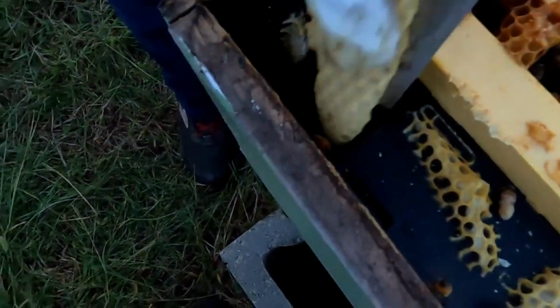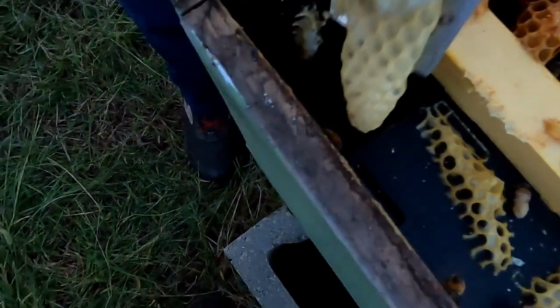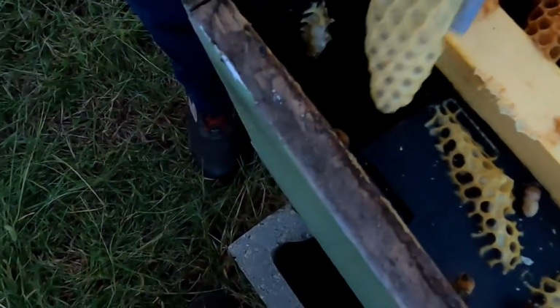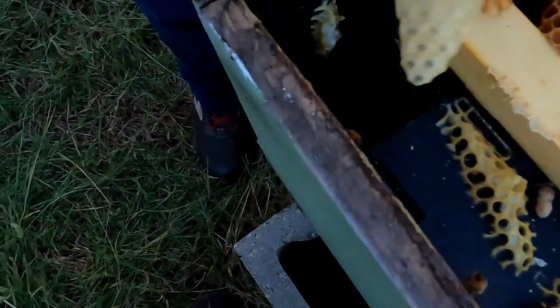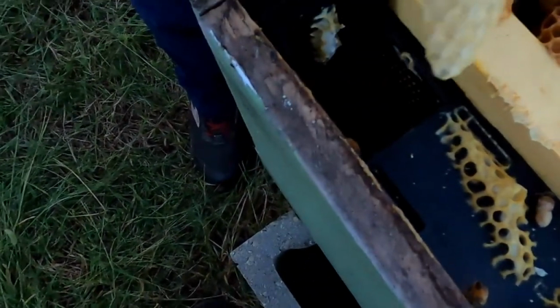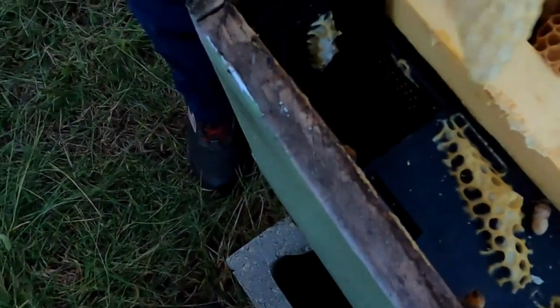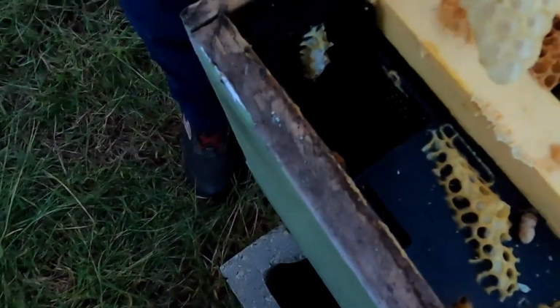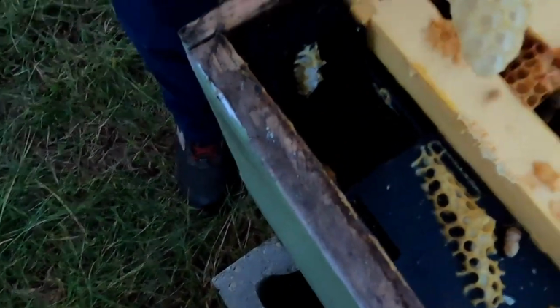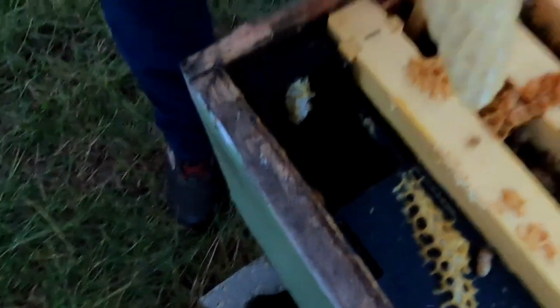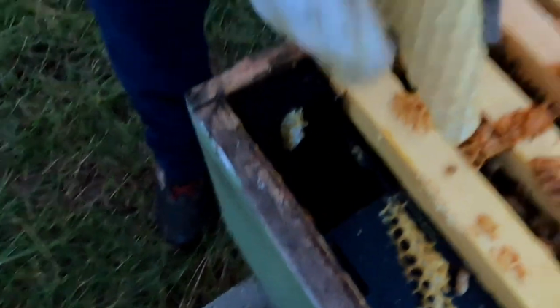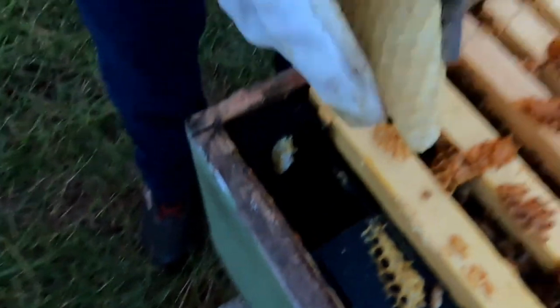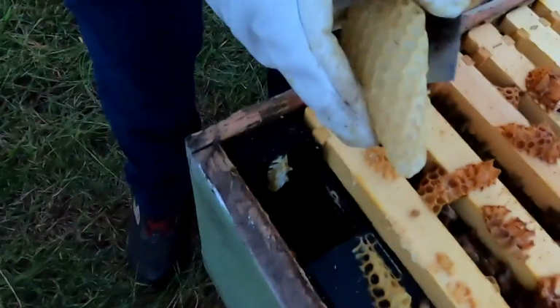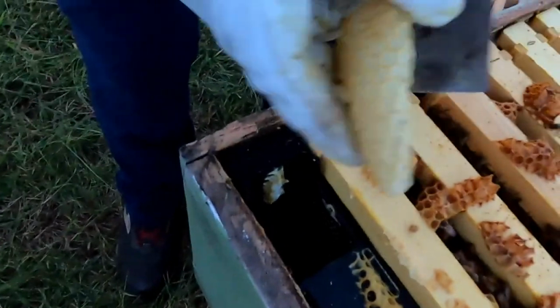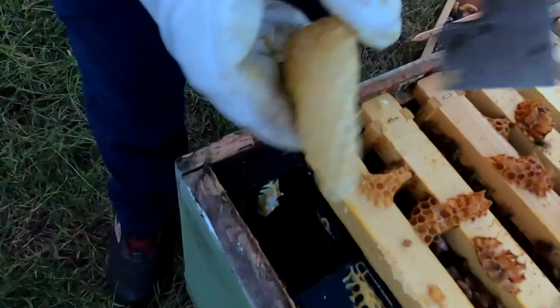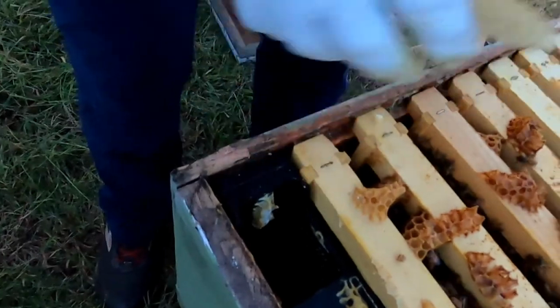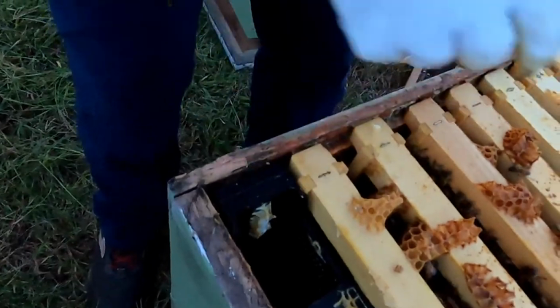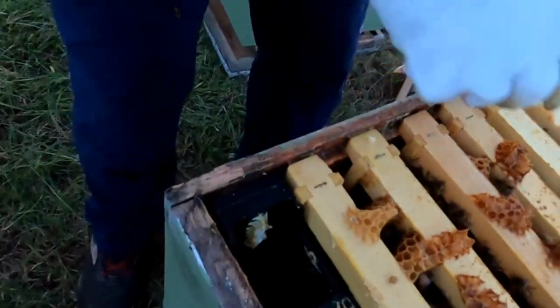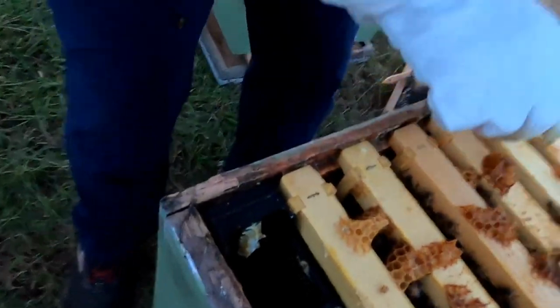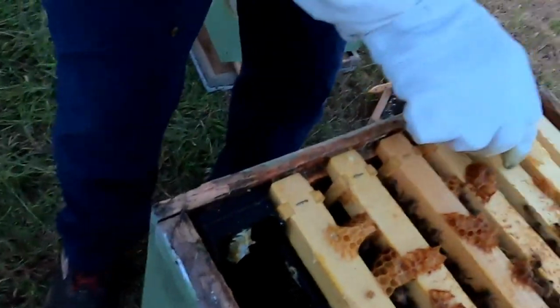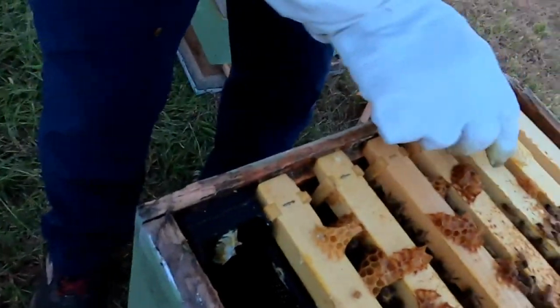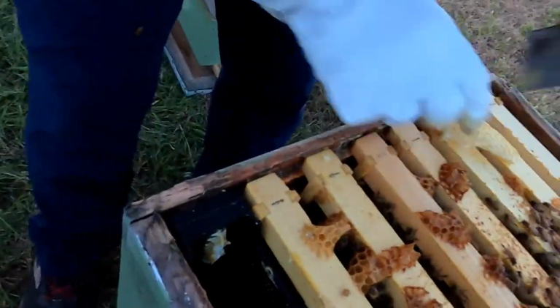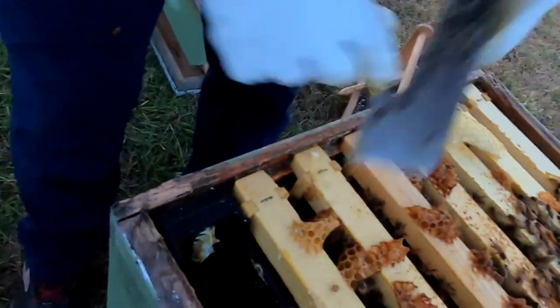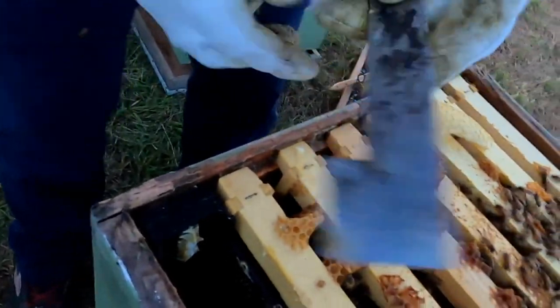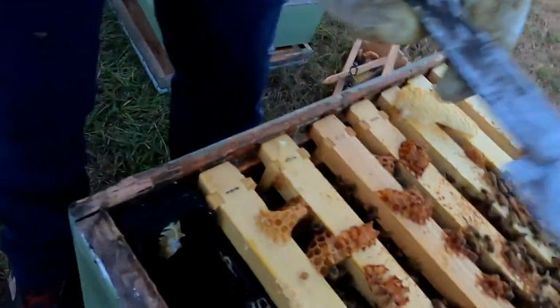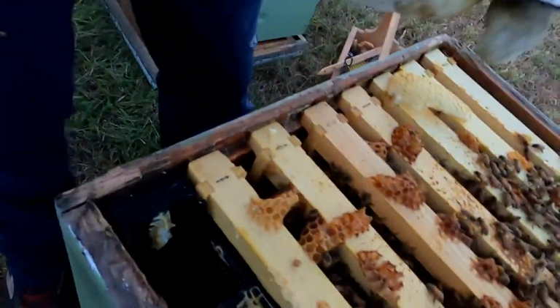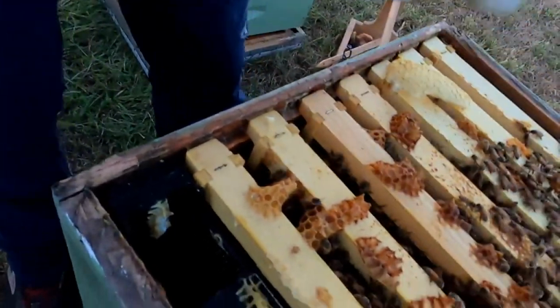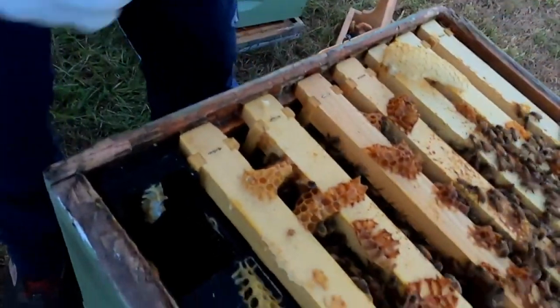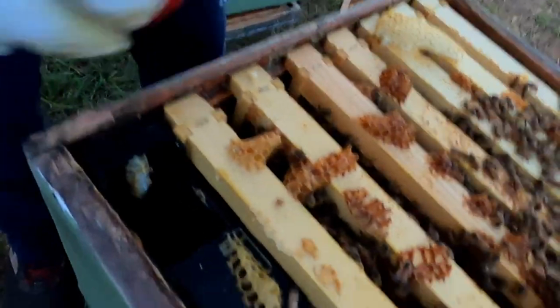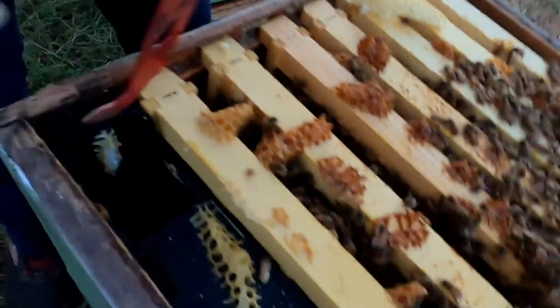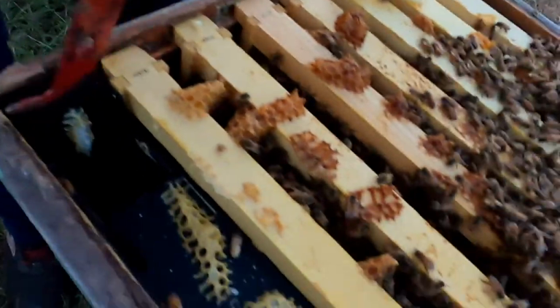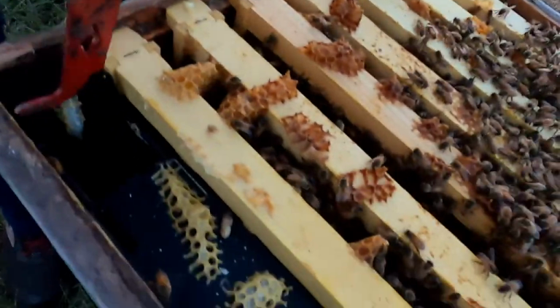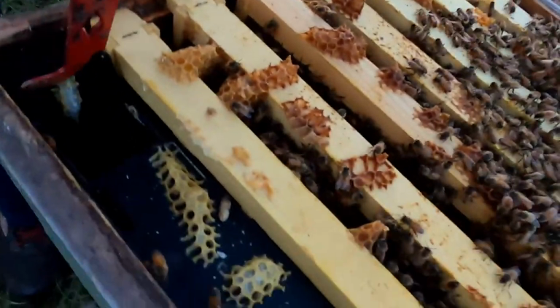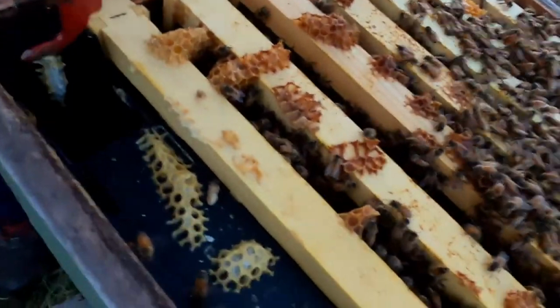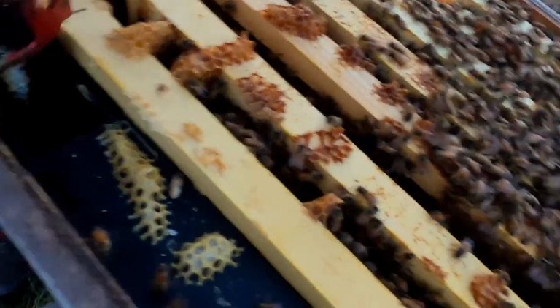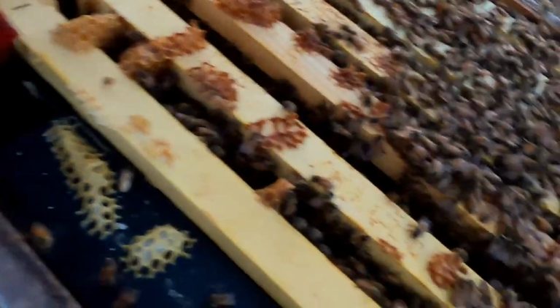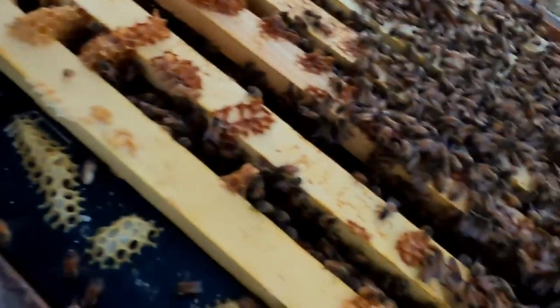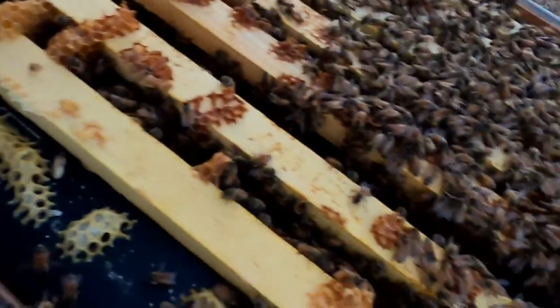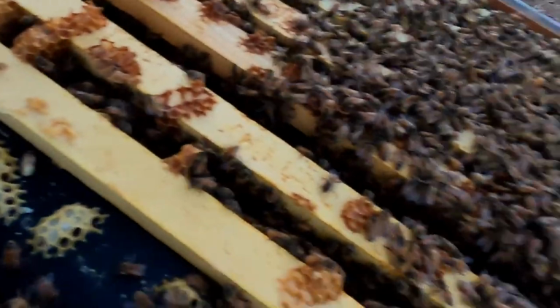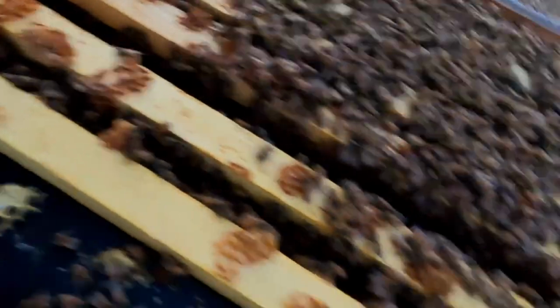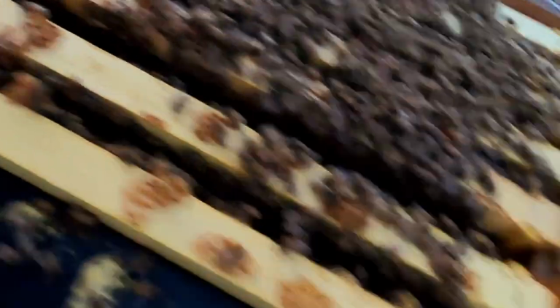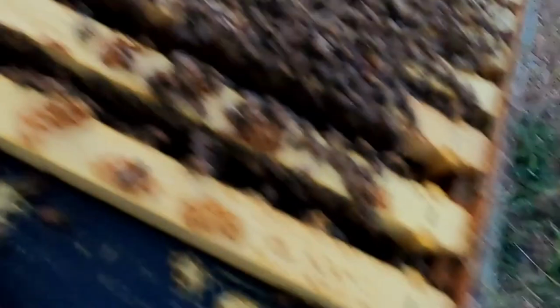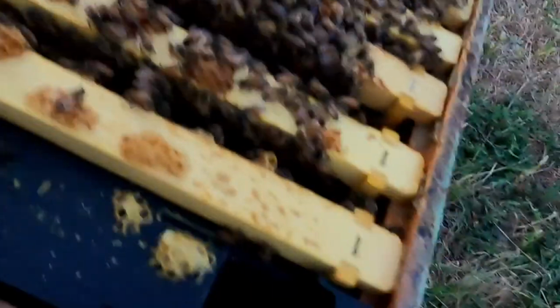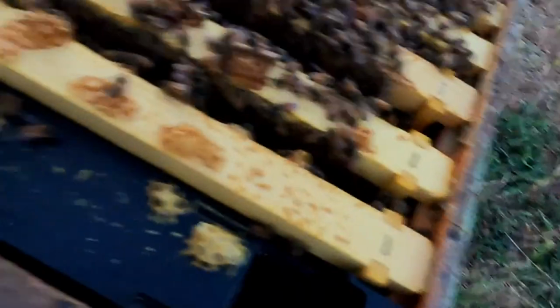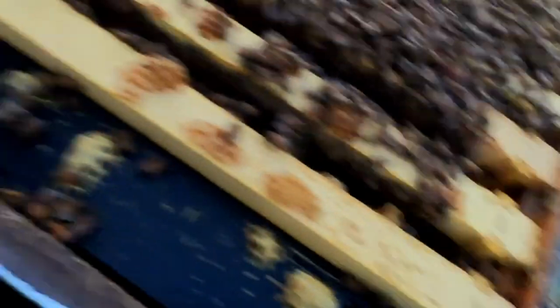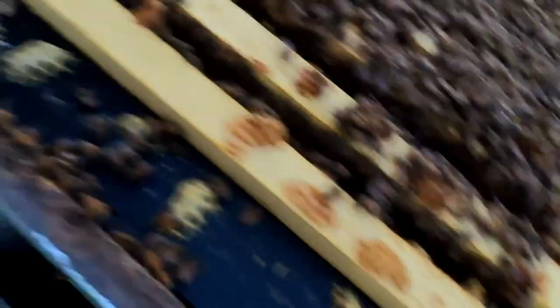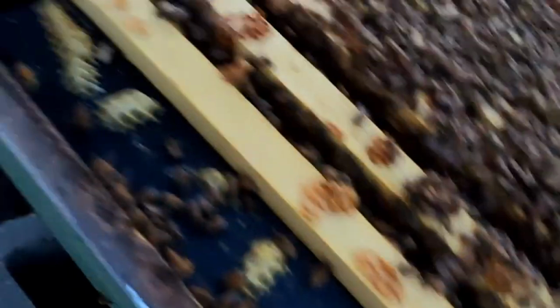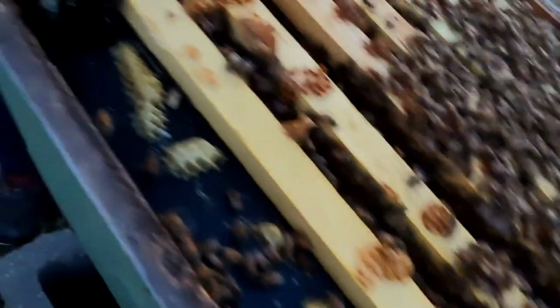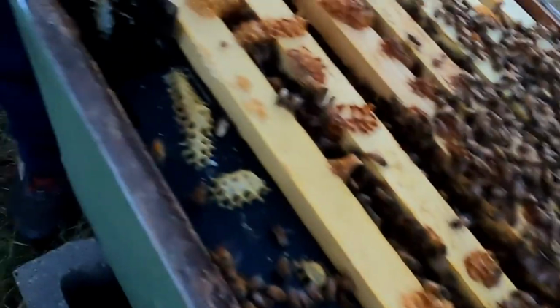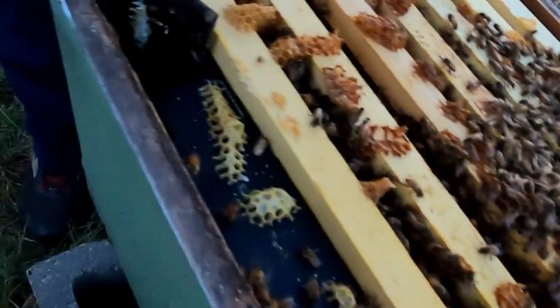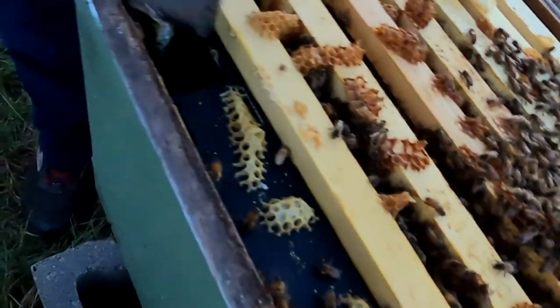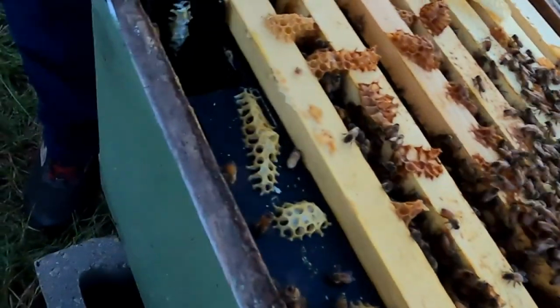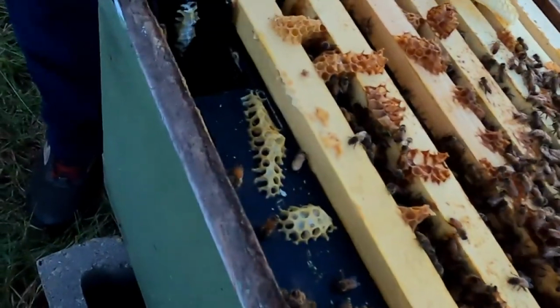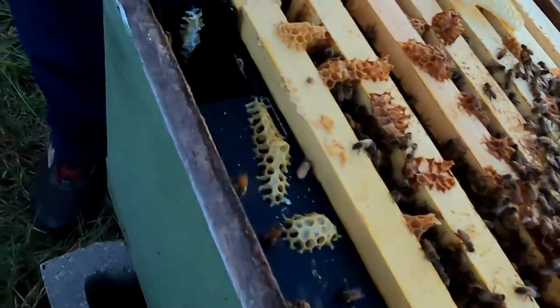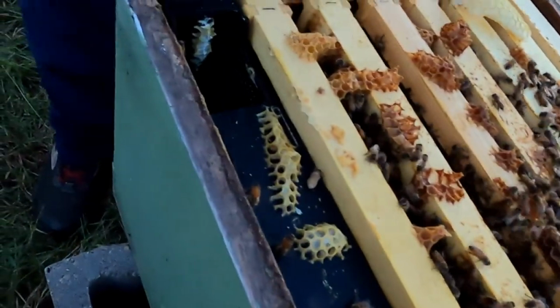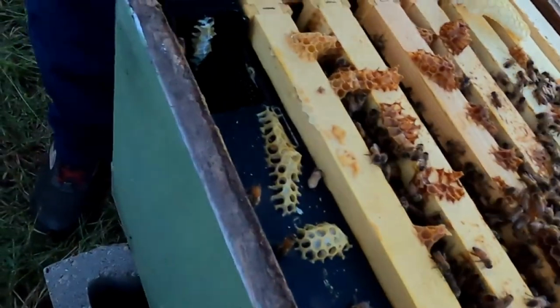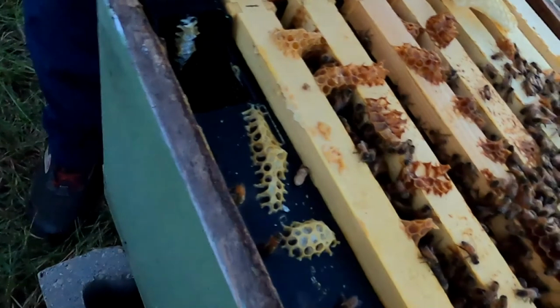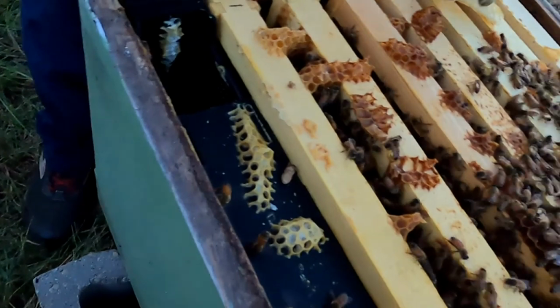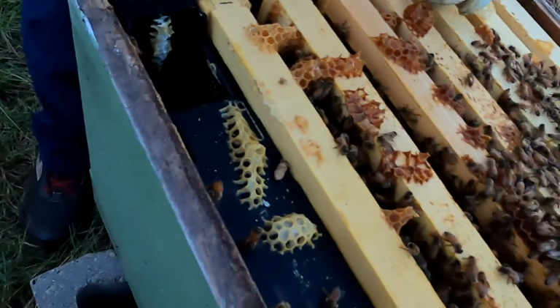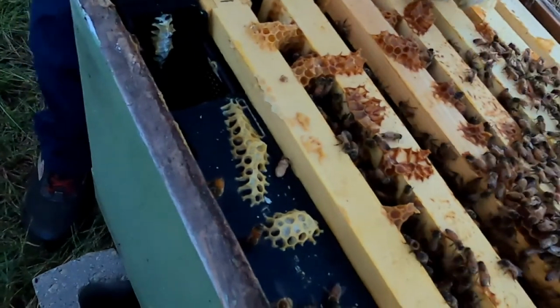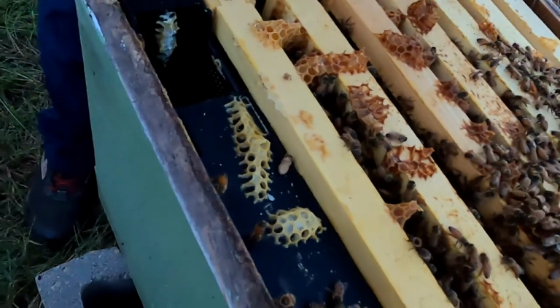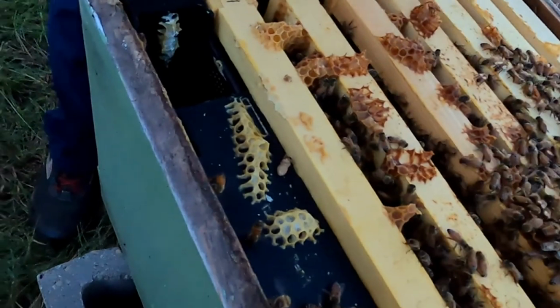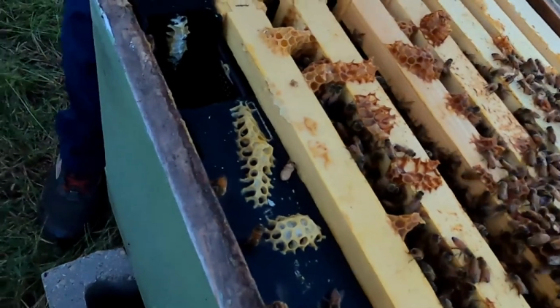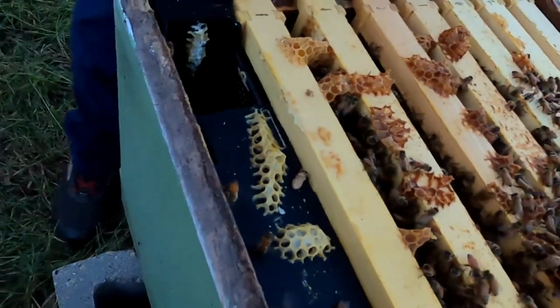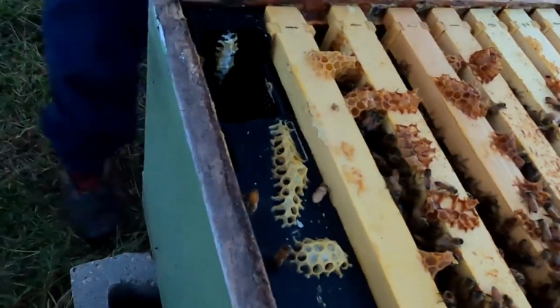So I'm going to take that out and we're going to keep it. We can use that honeycomb — the beeswax — to make into candles. Exactly.